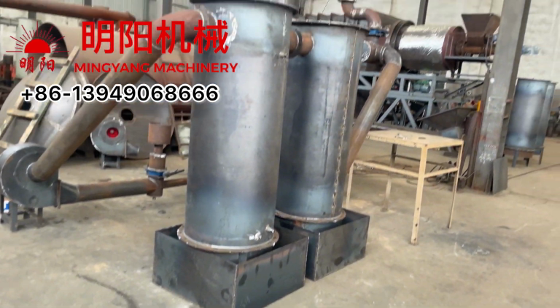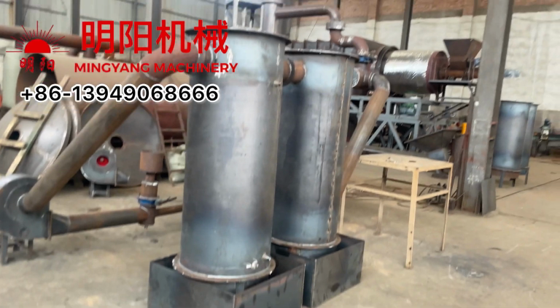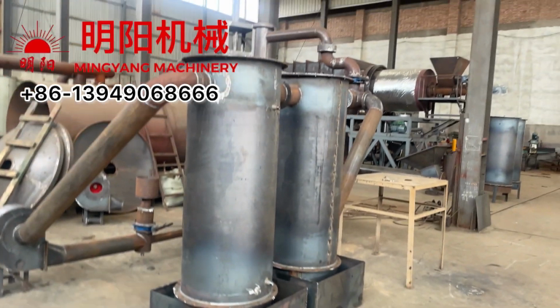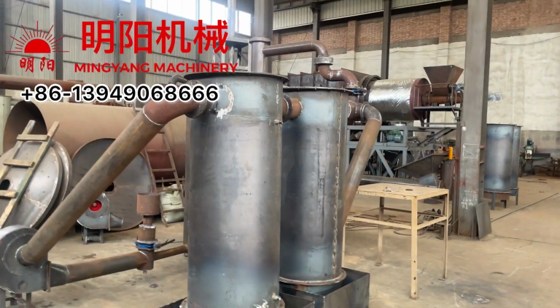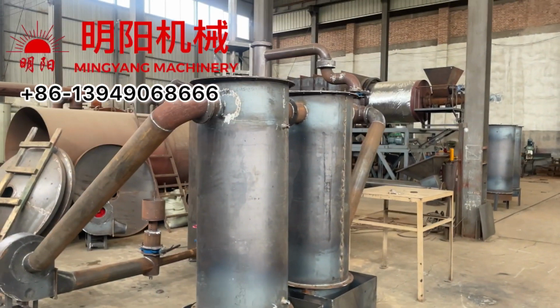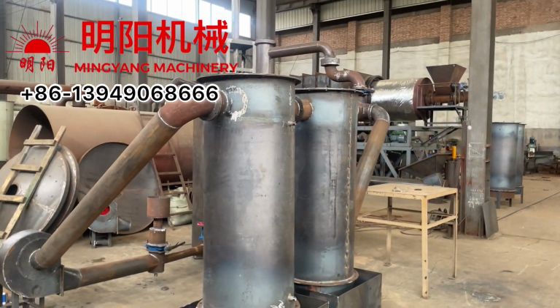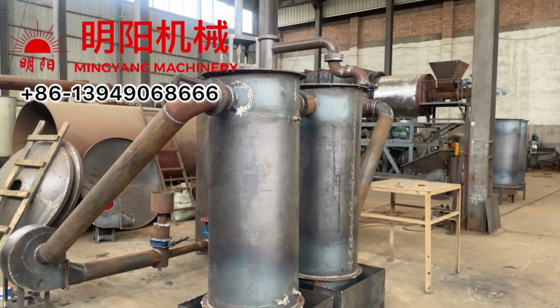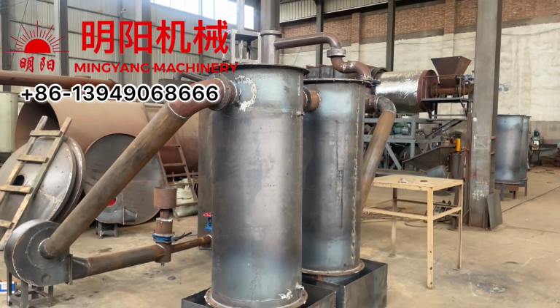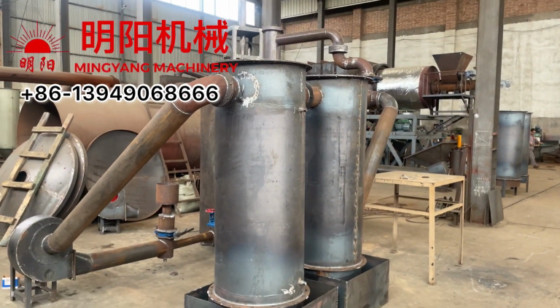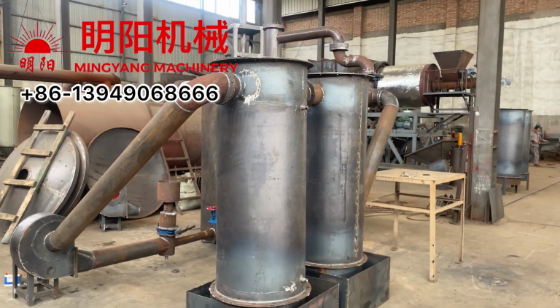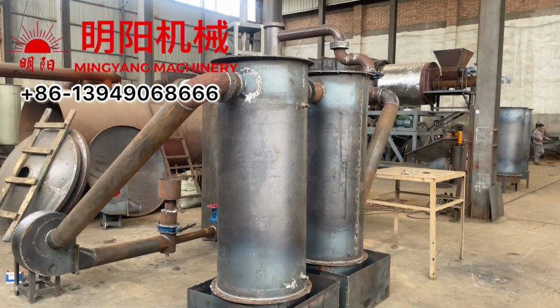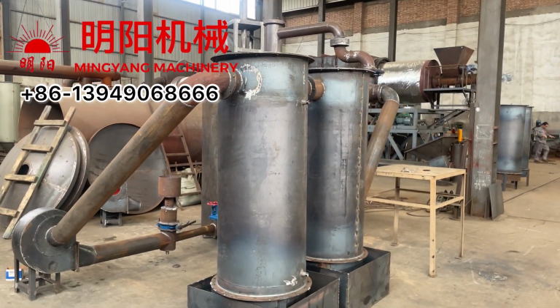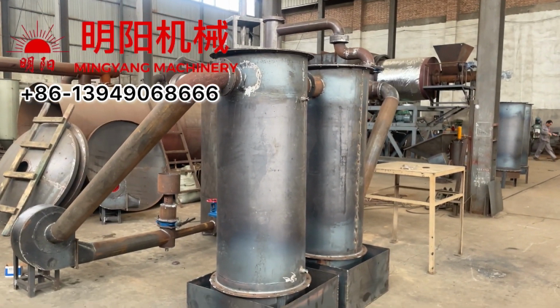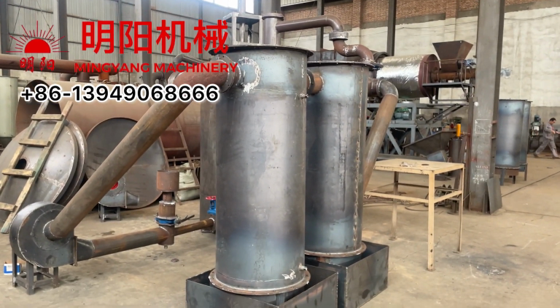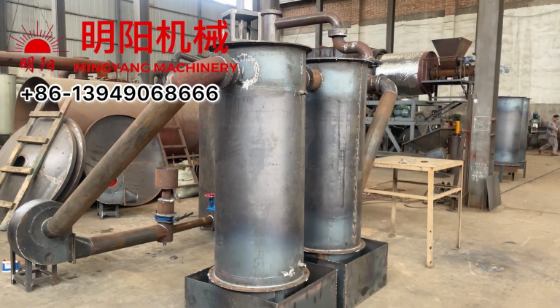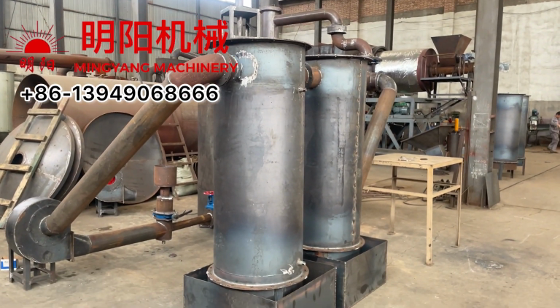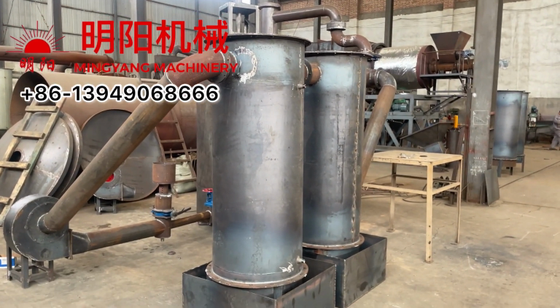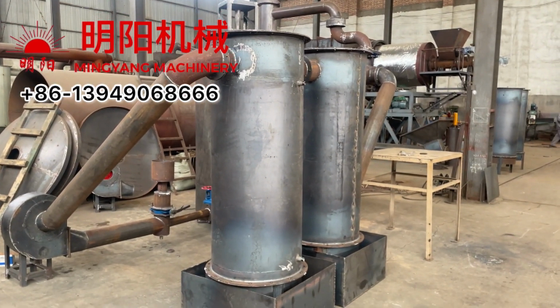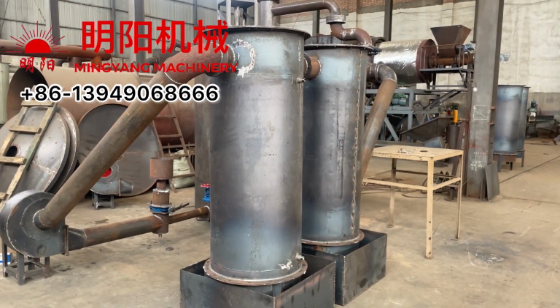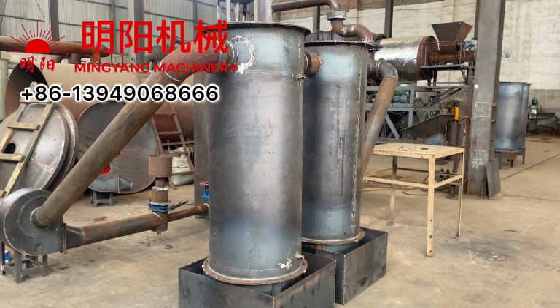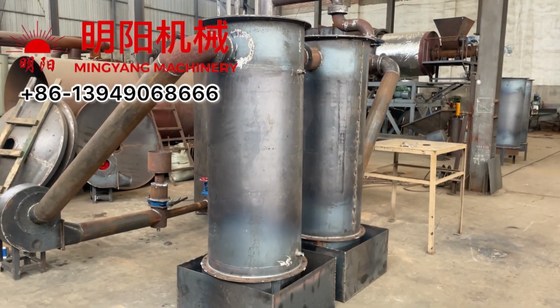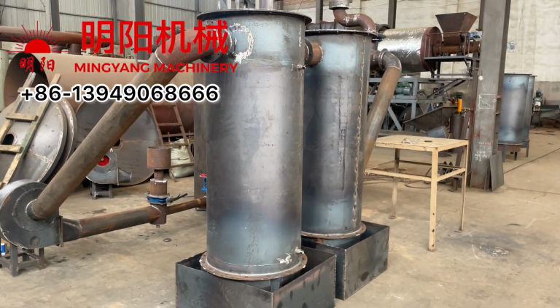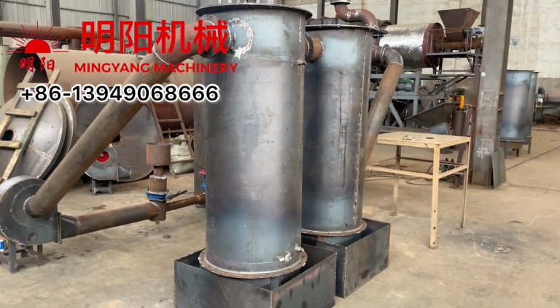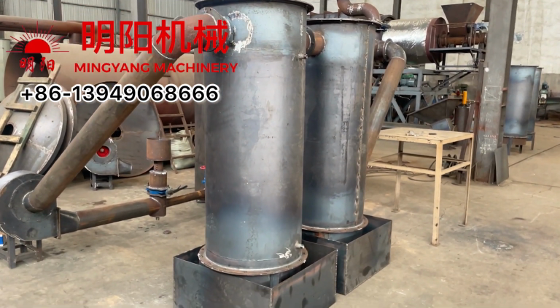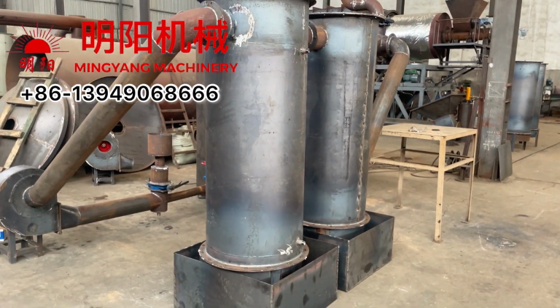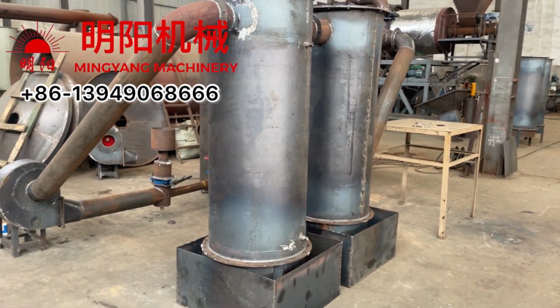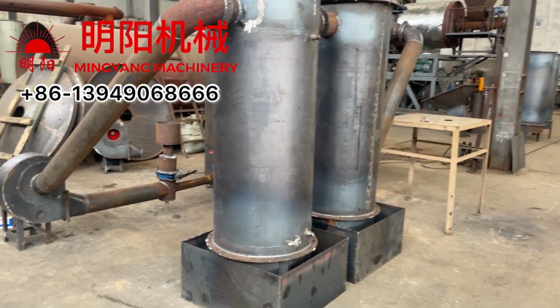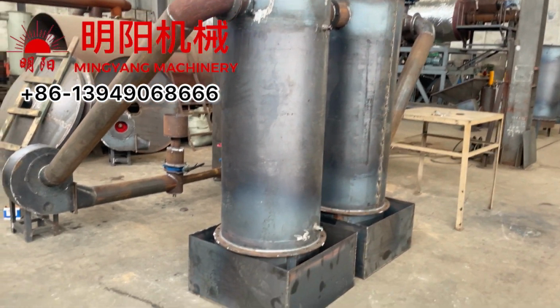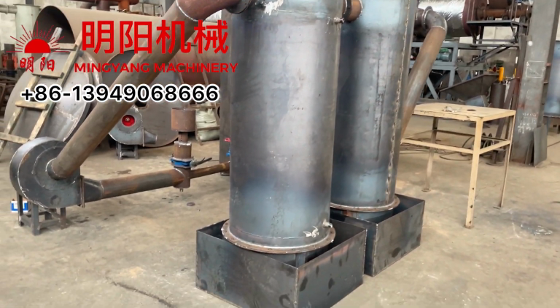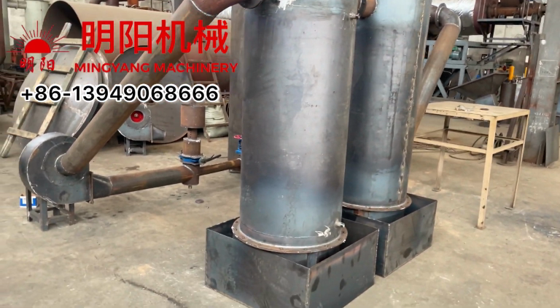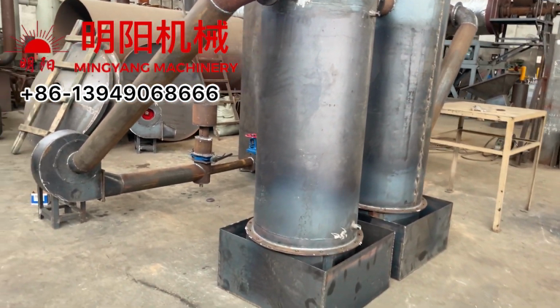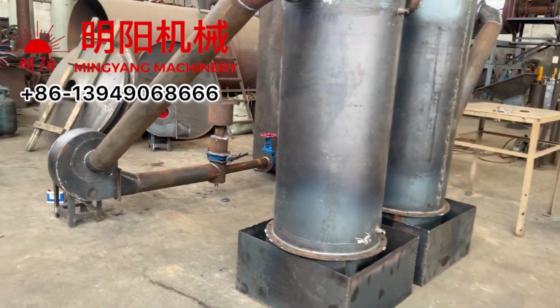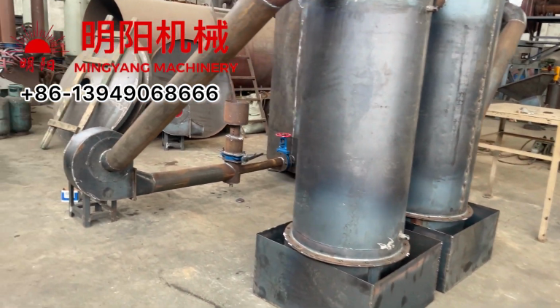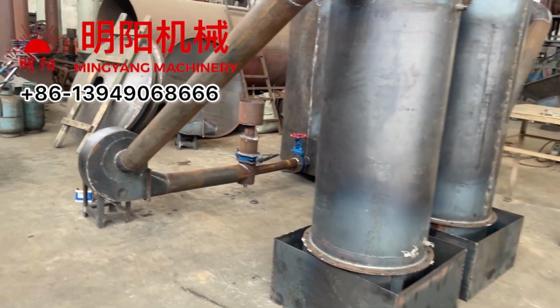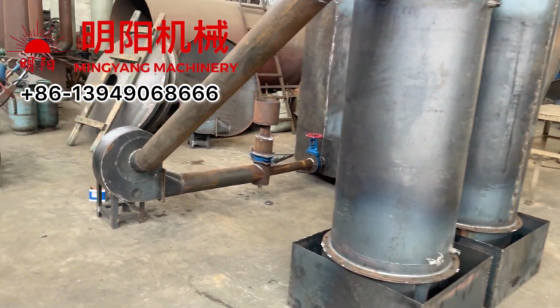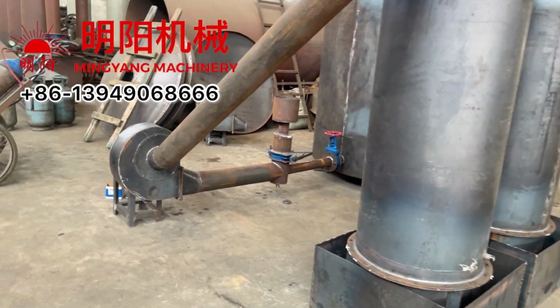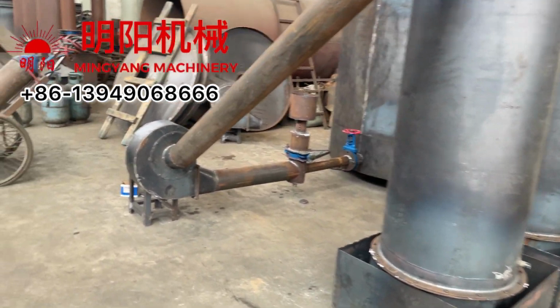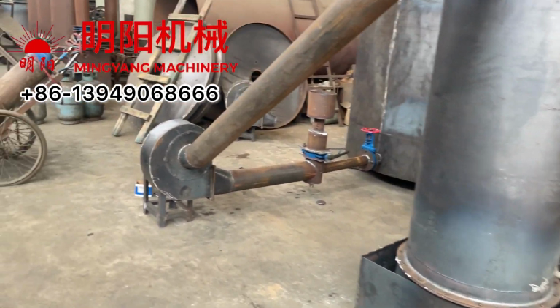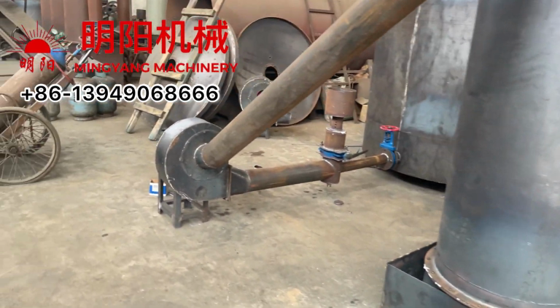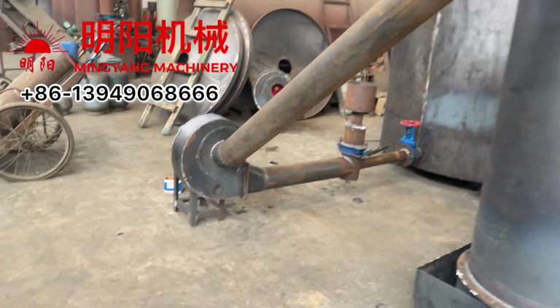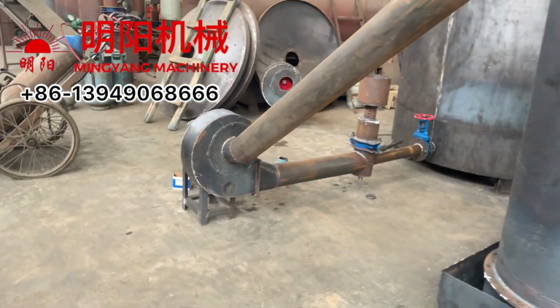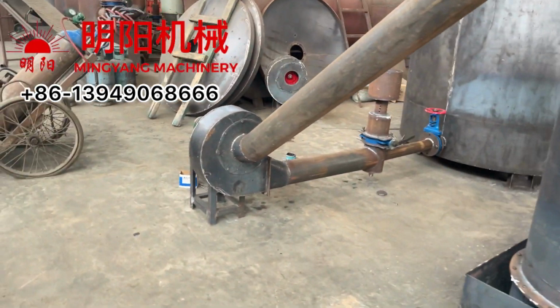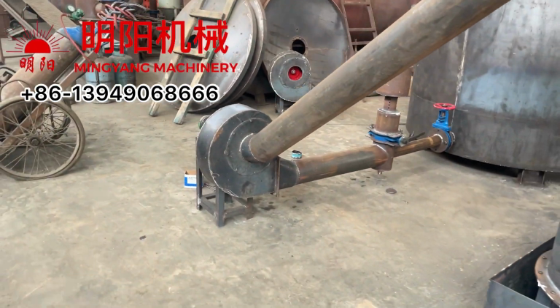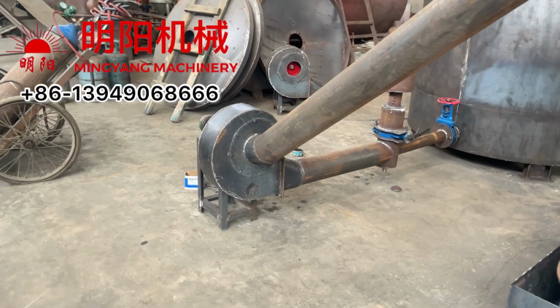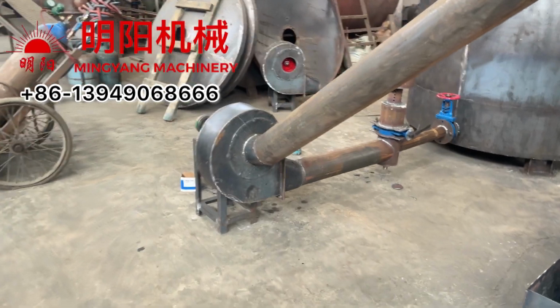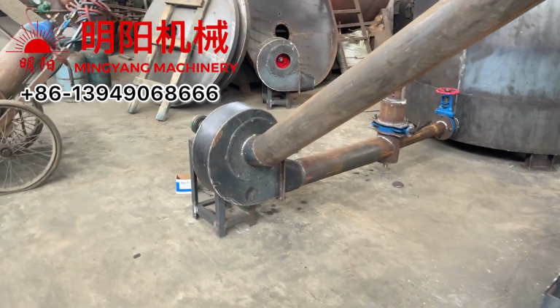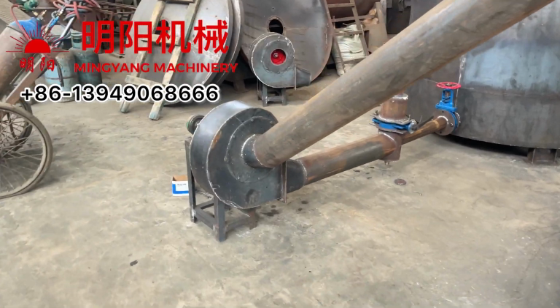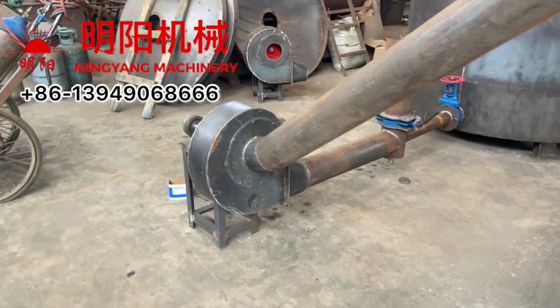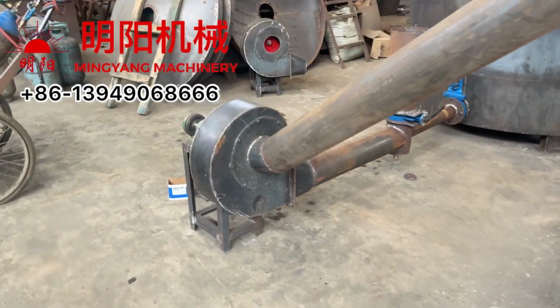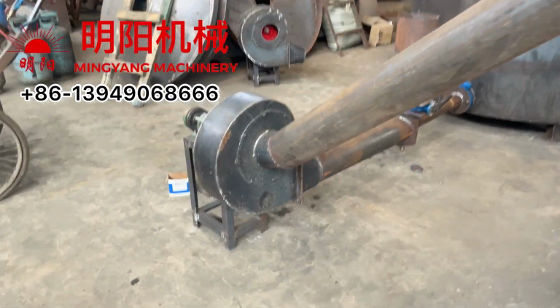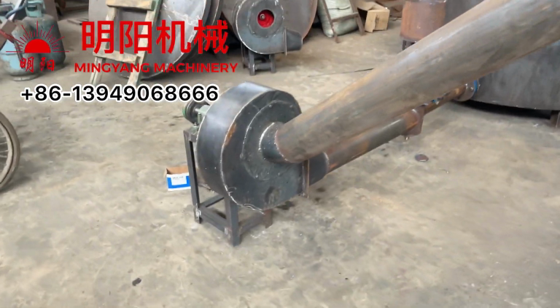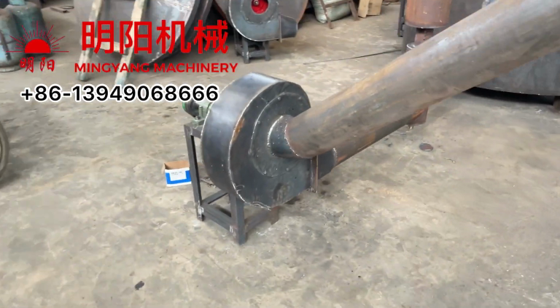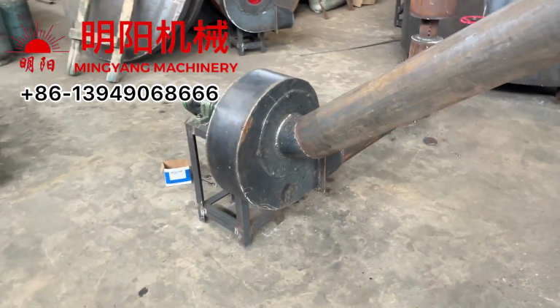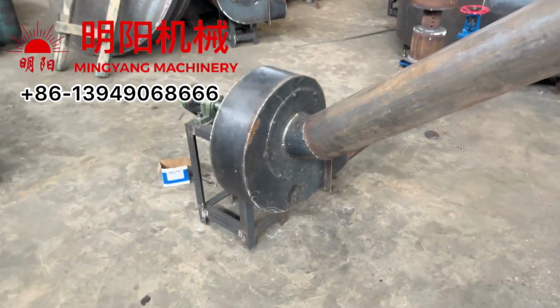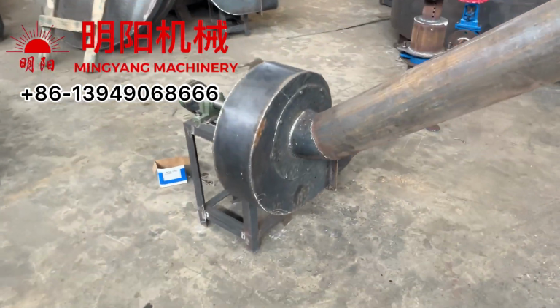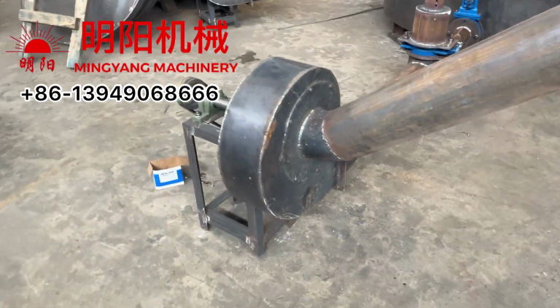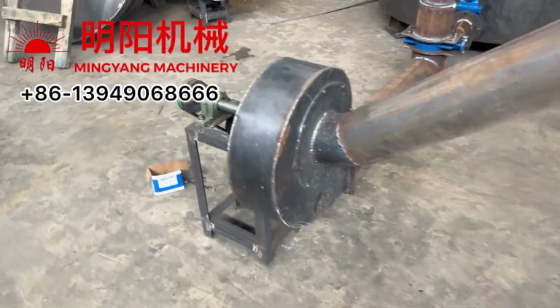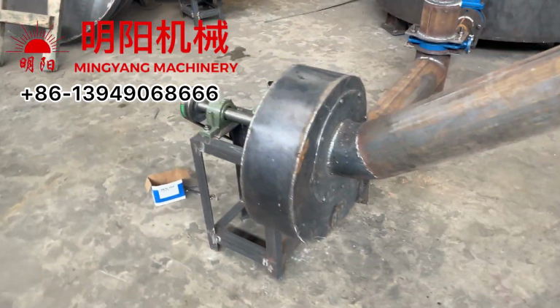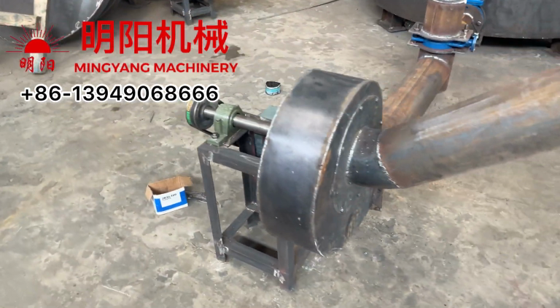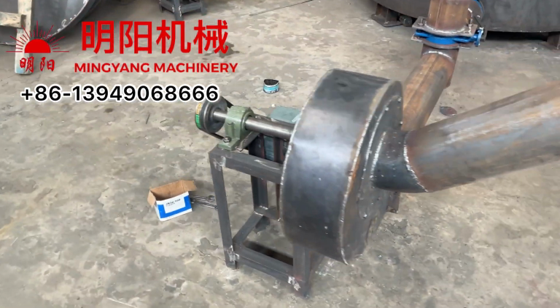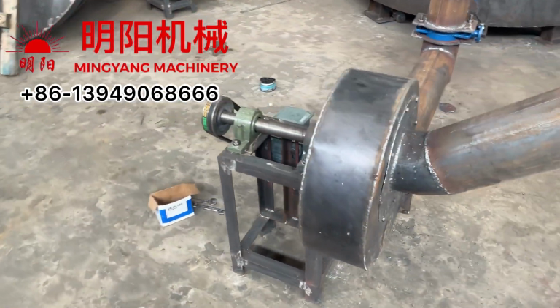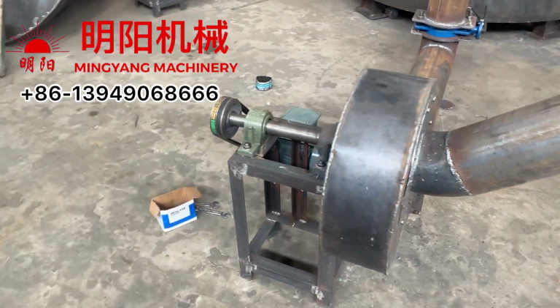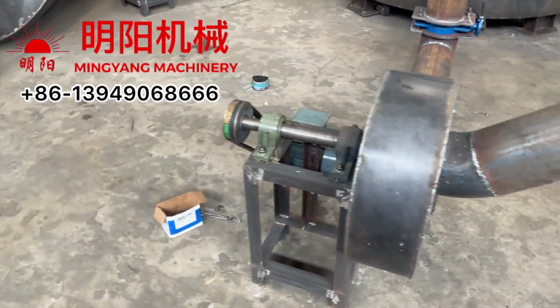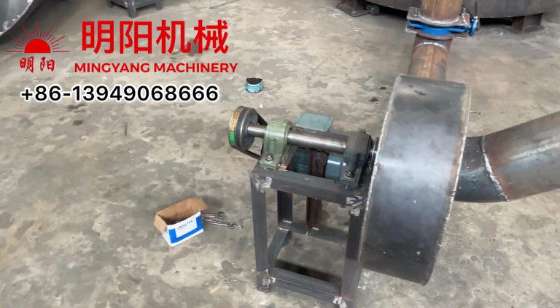This is the purification tube. And next is the fan.